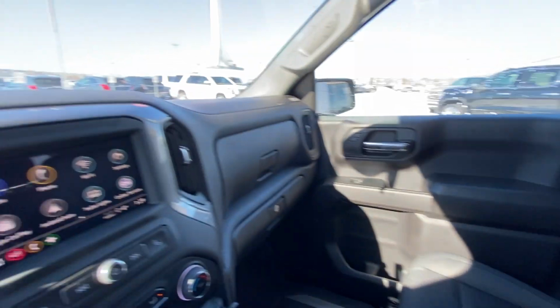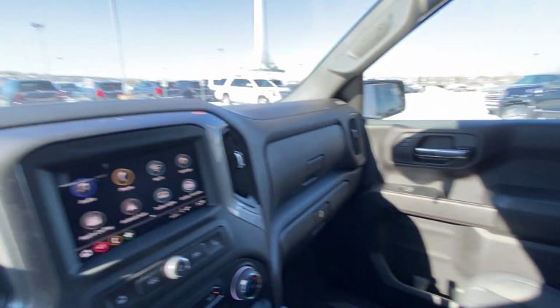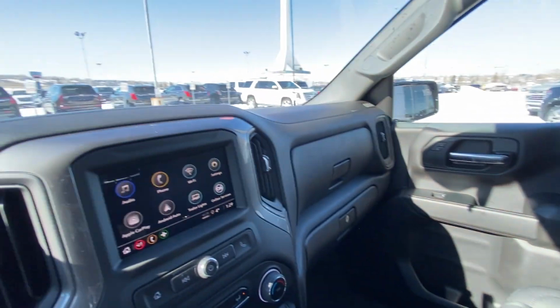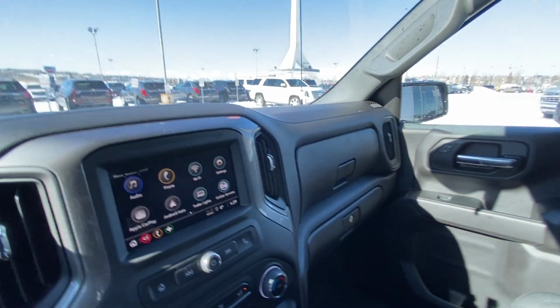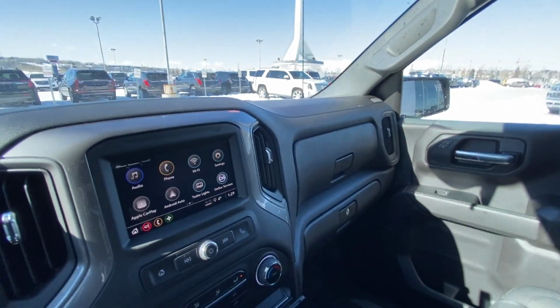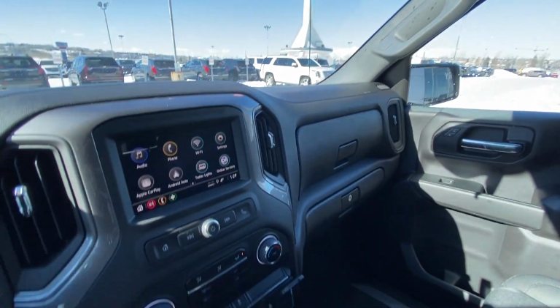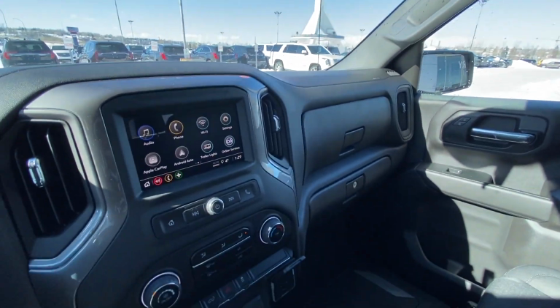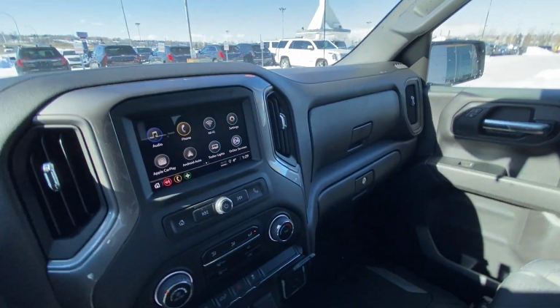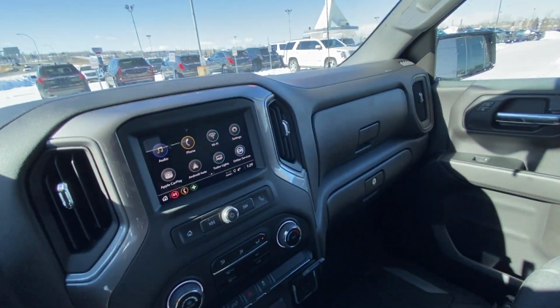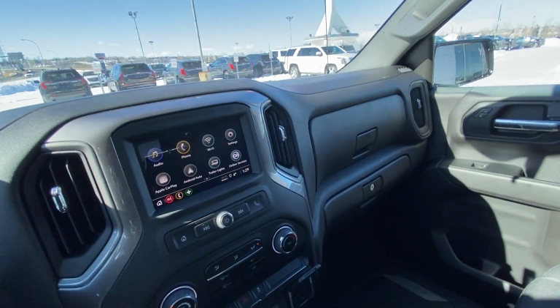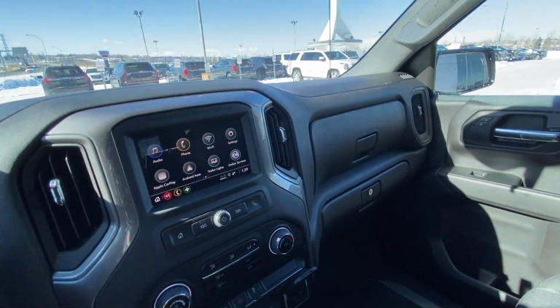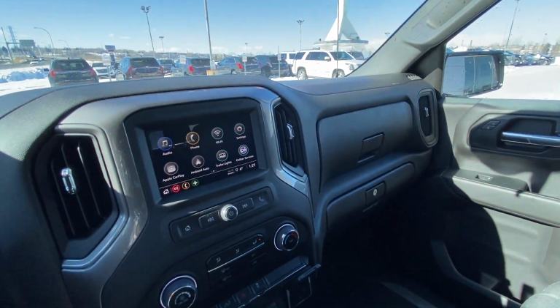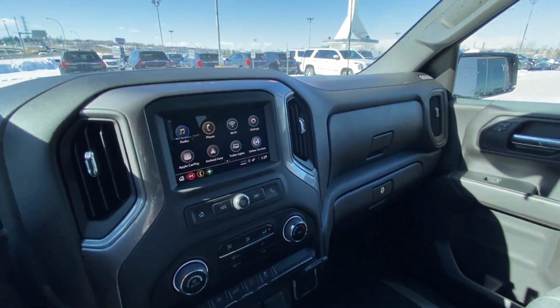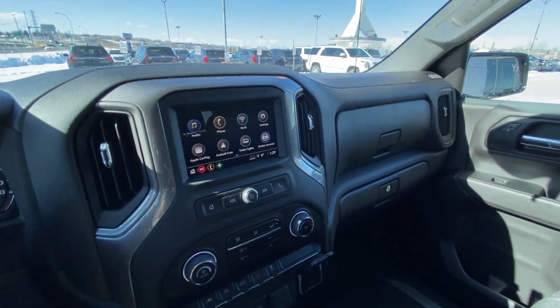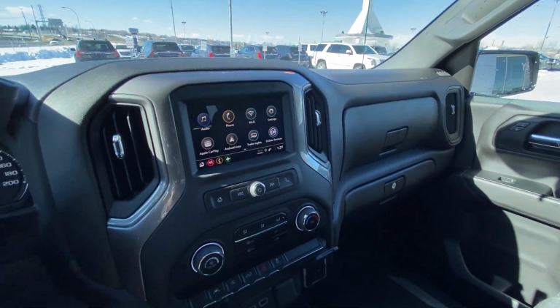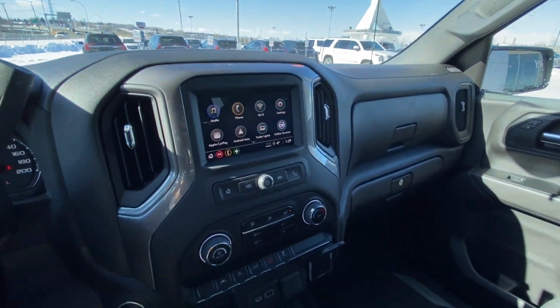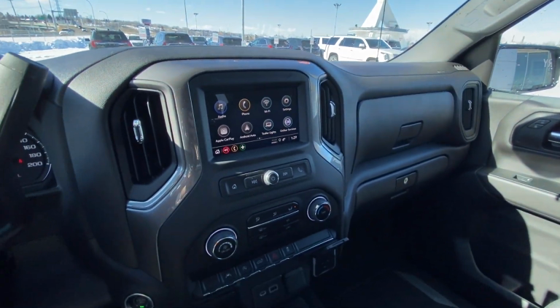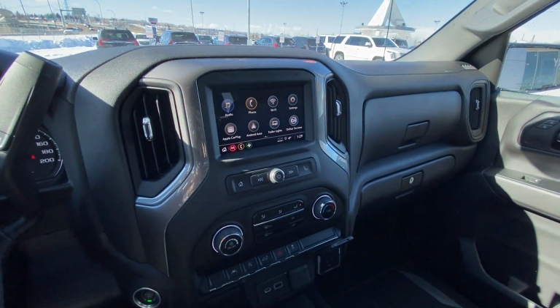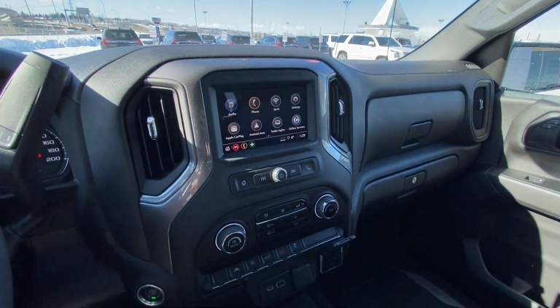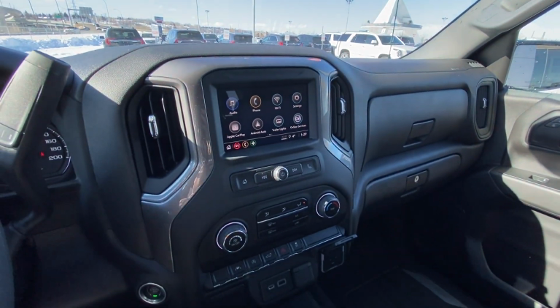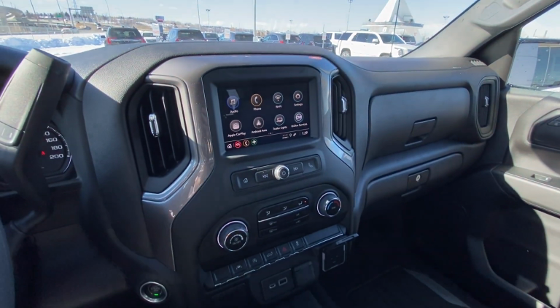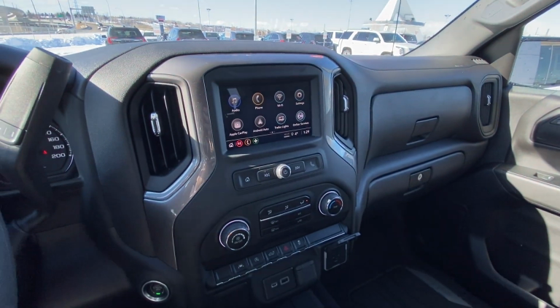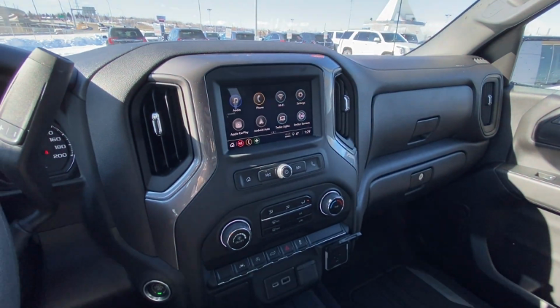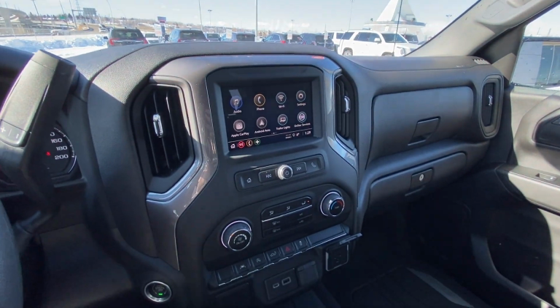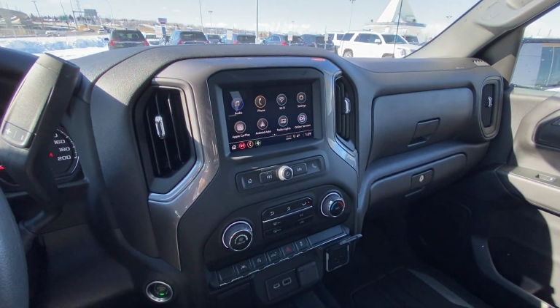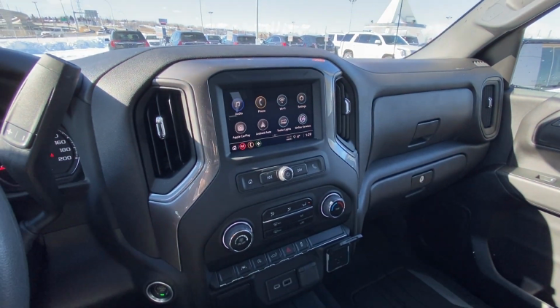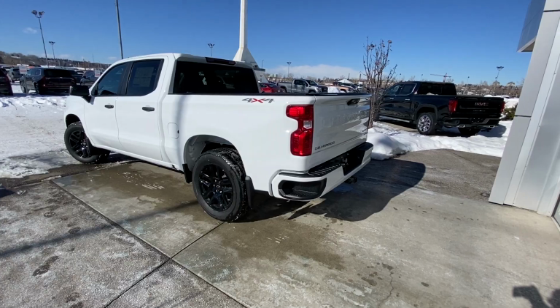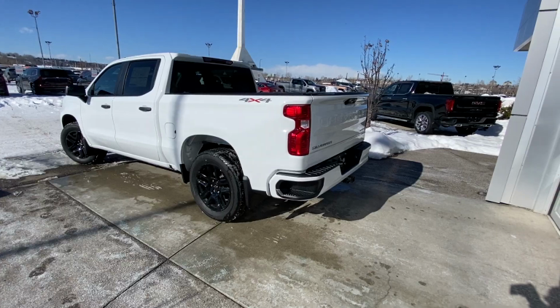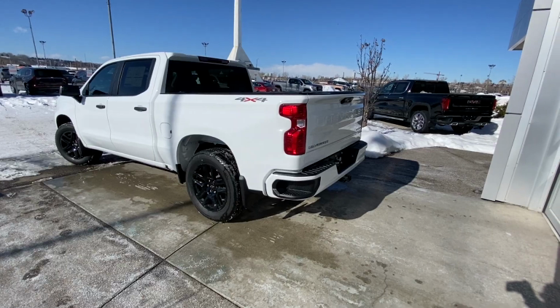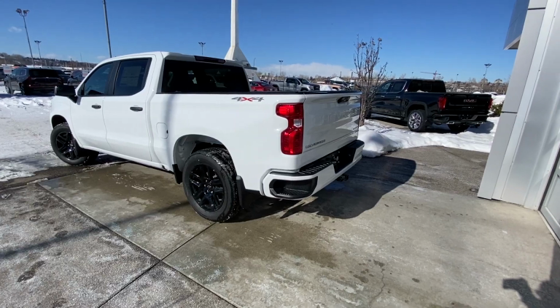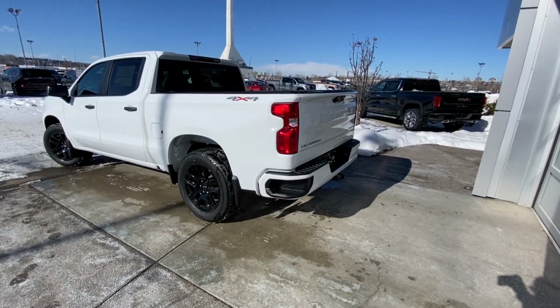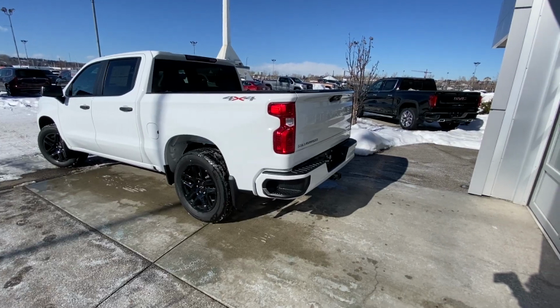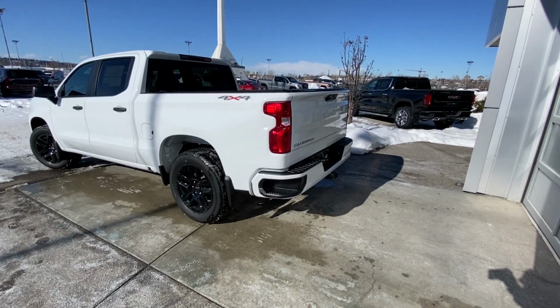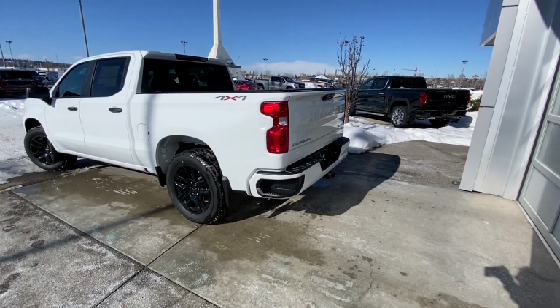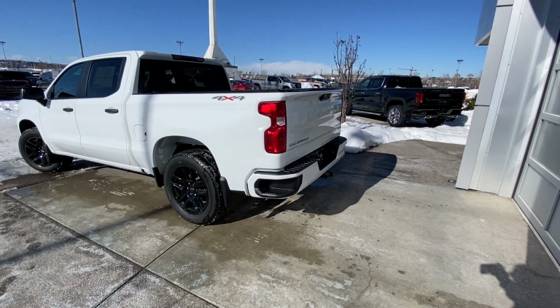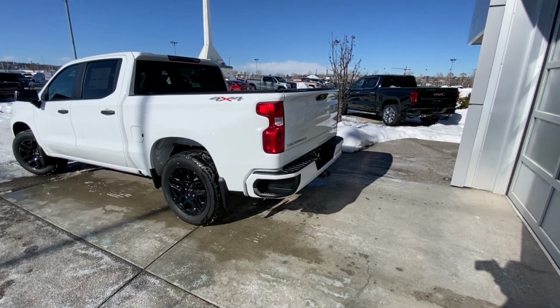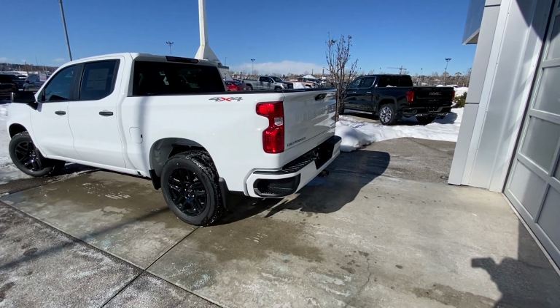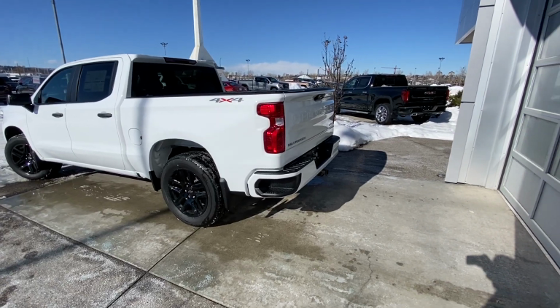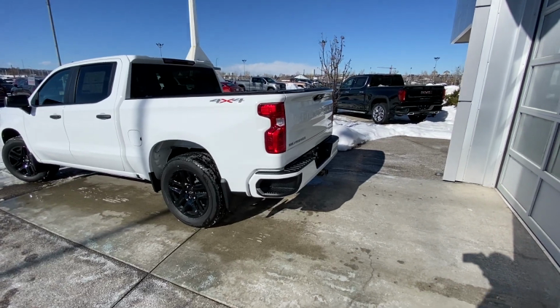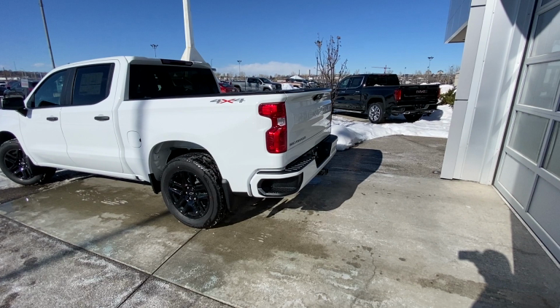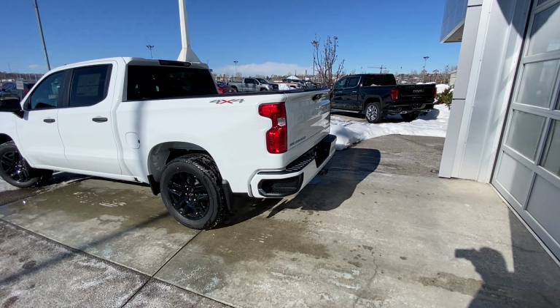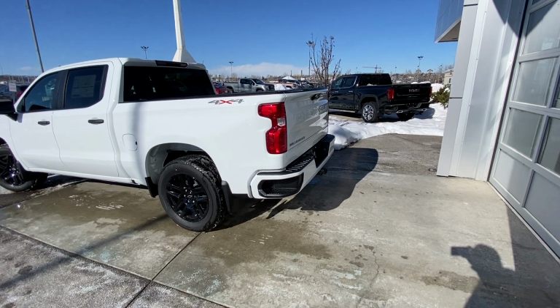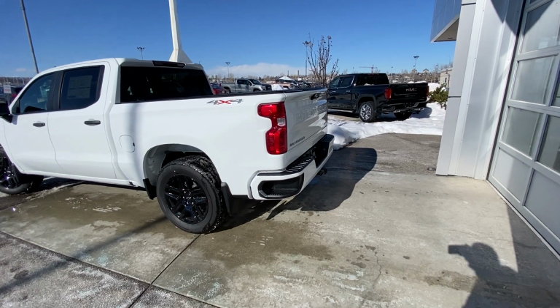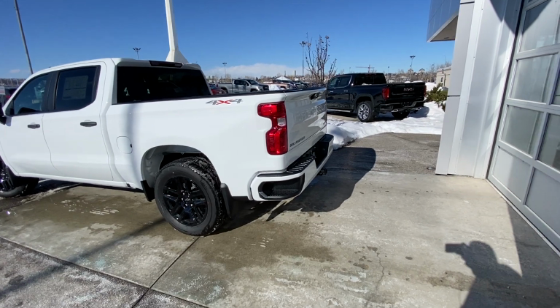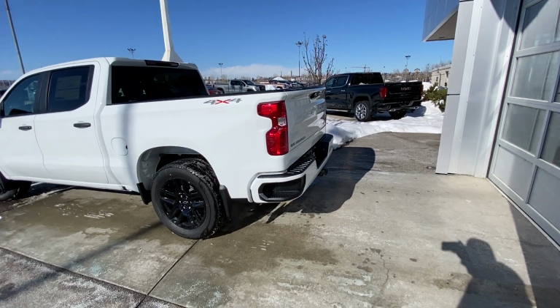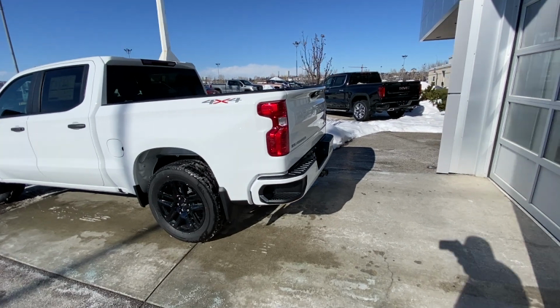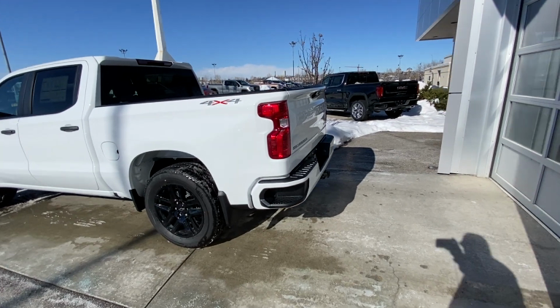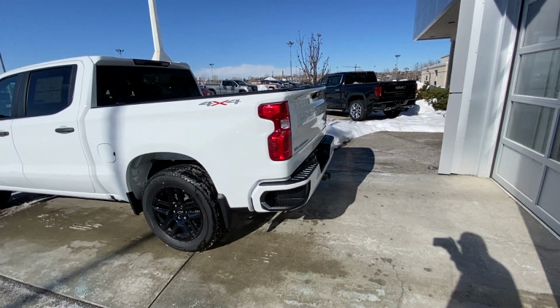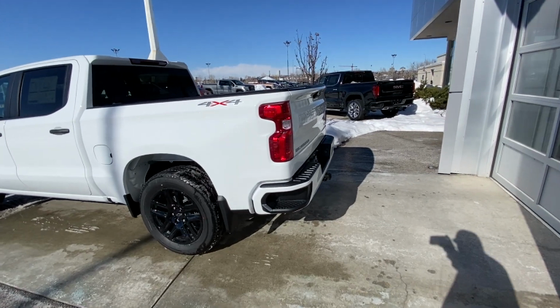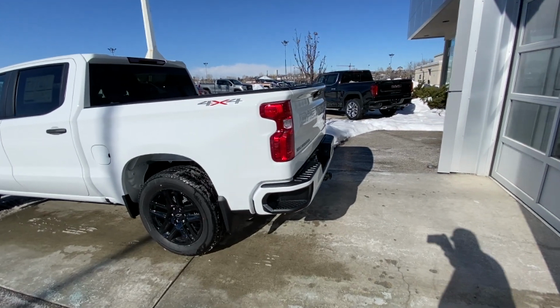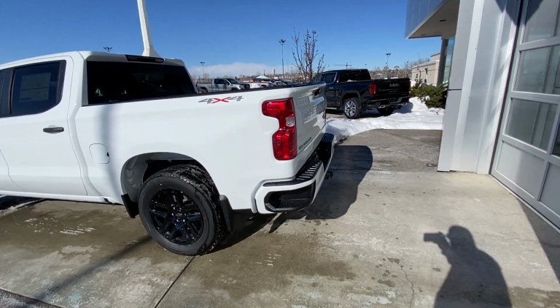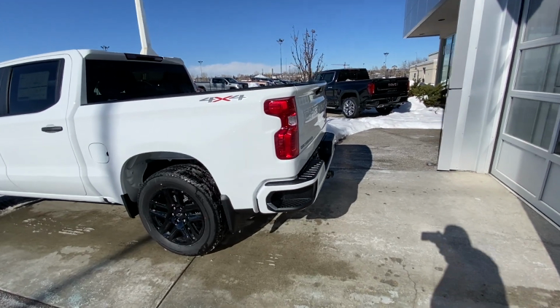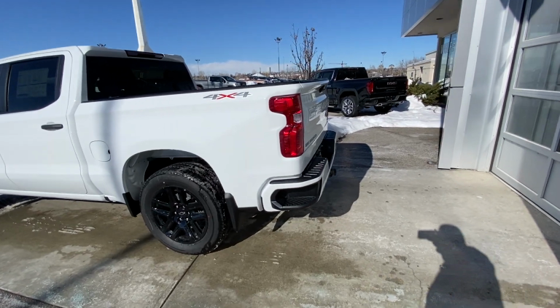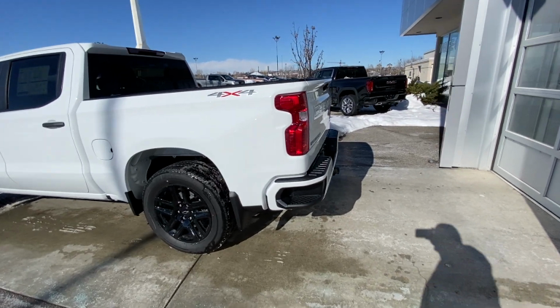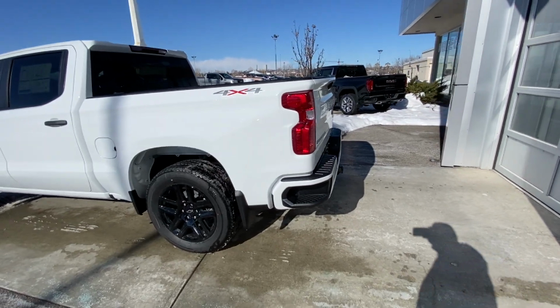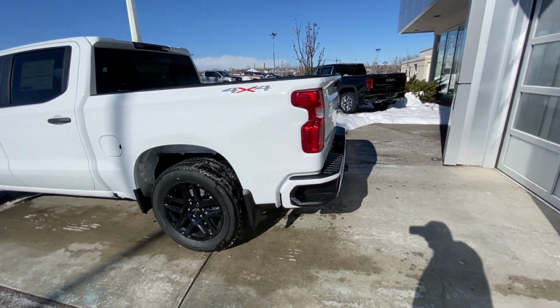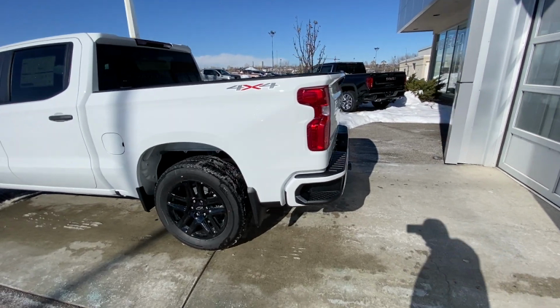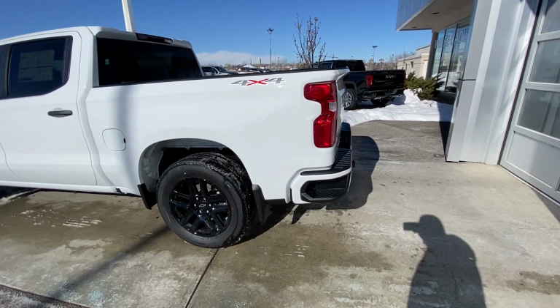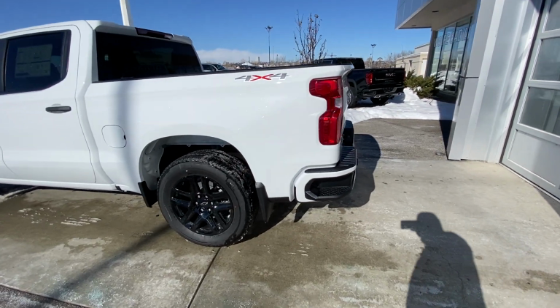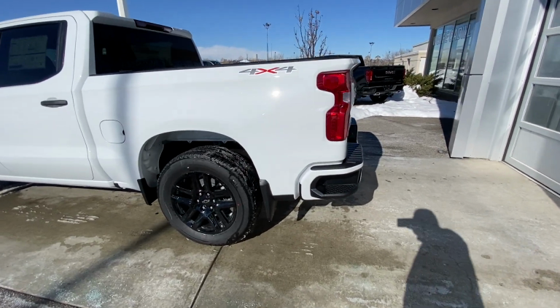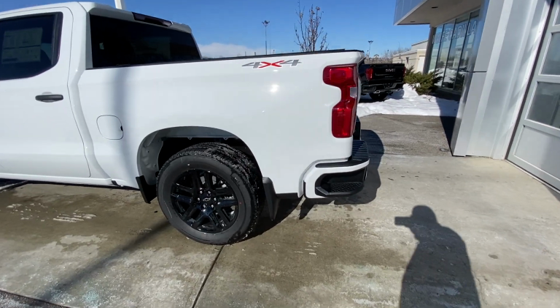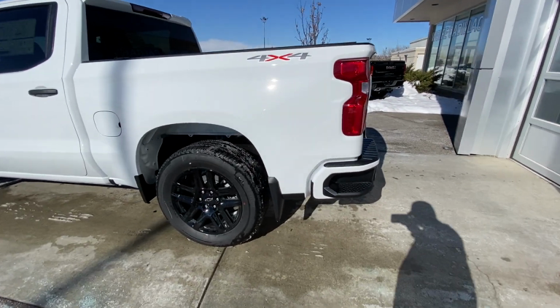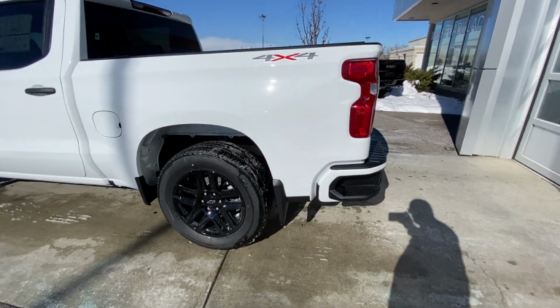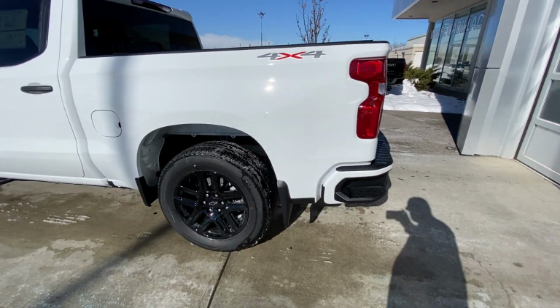Up front you have the 40/20/40 bench seat split, making this a six-passenger Silverado.